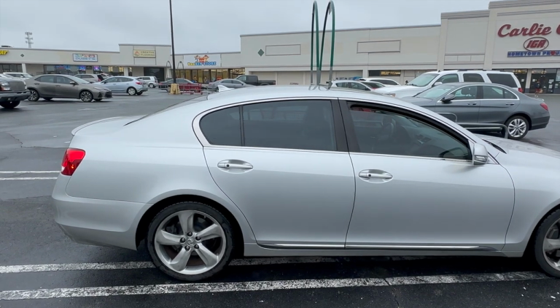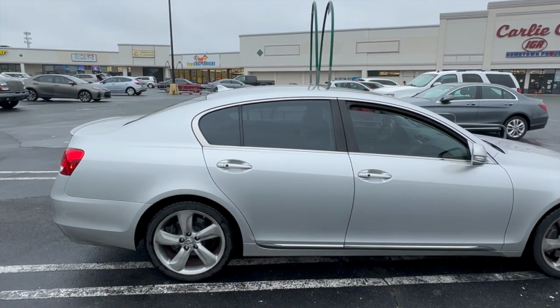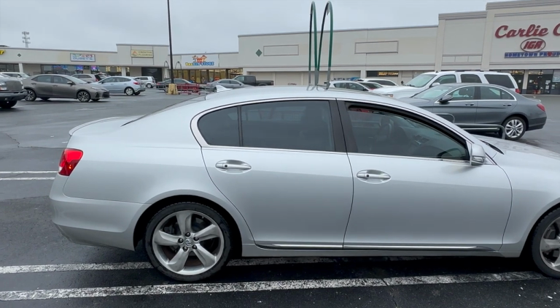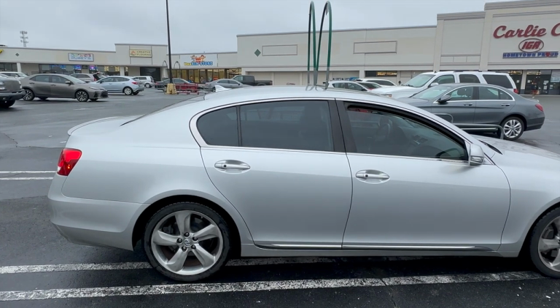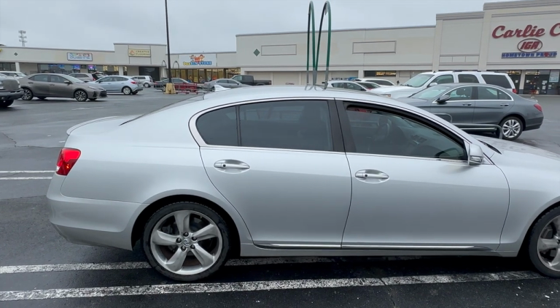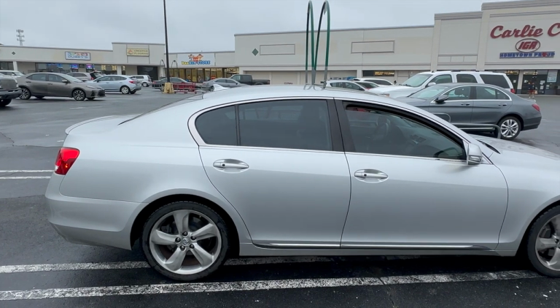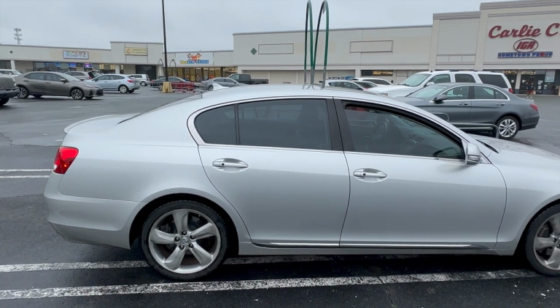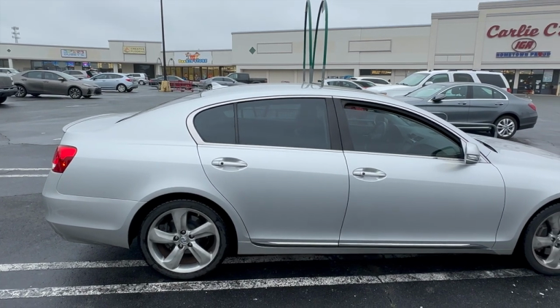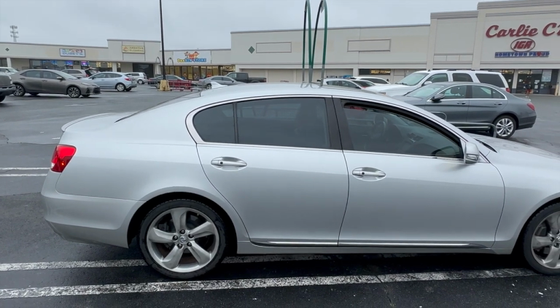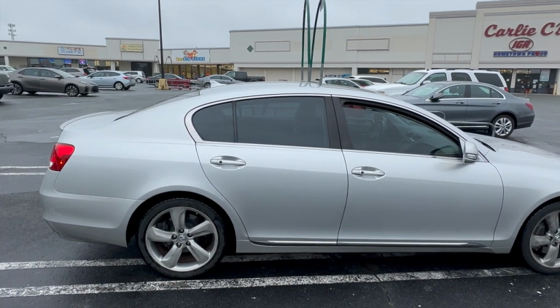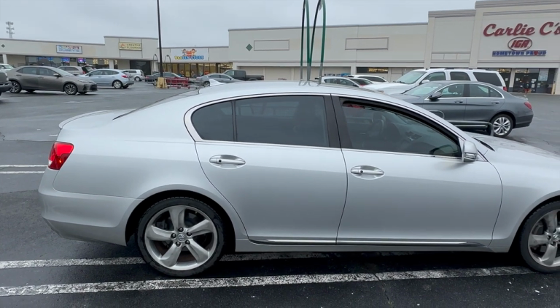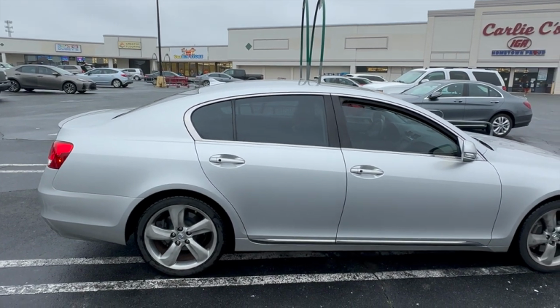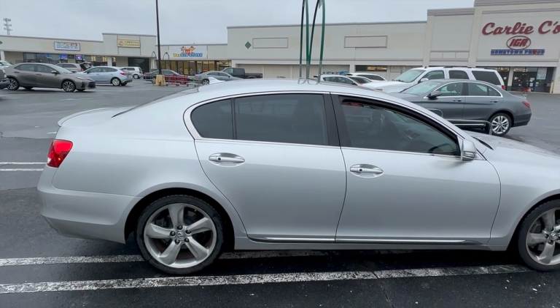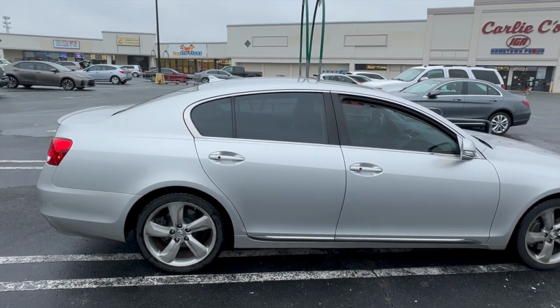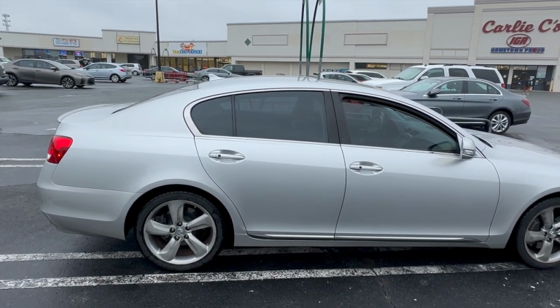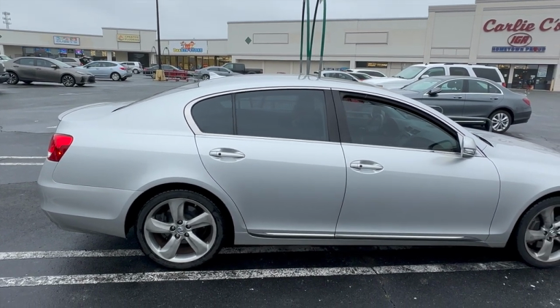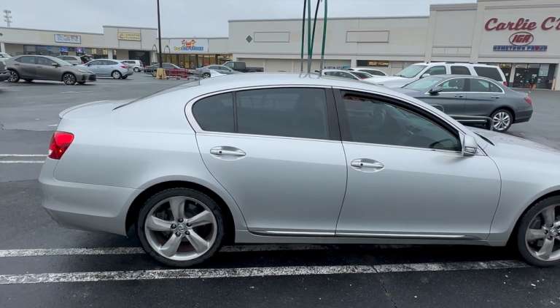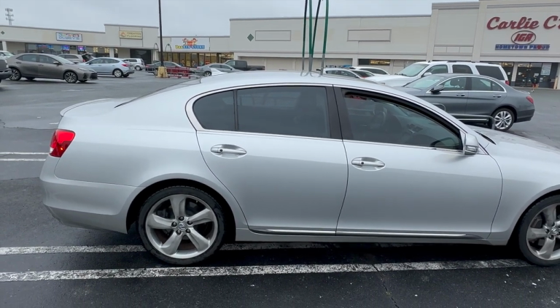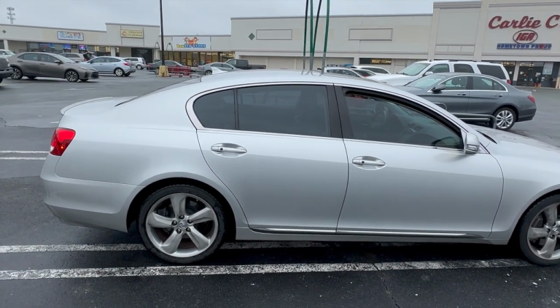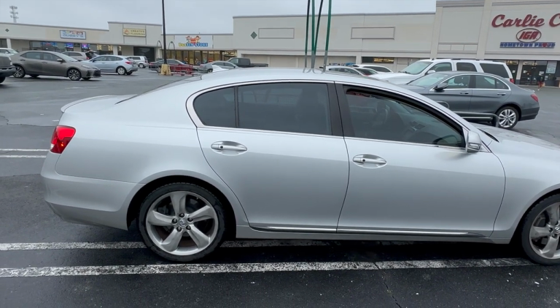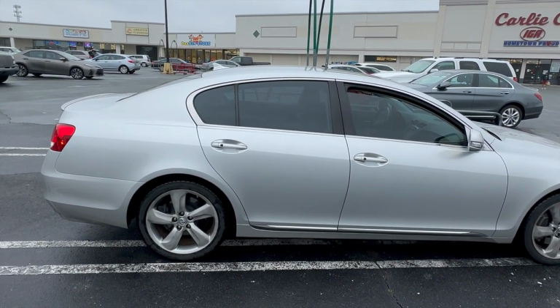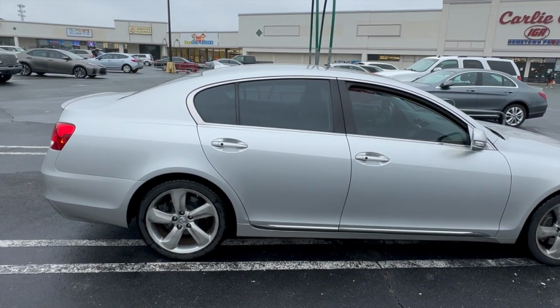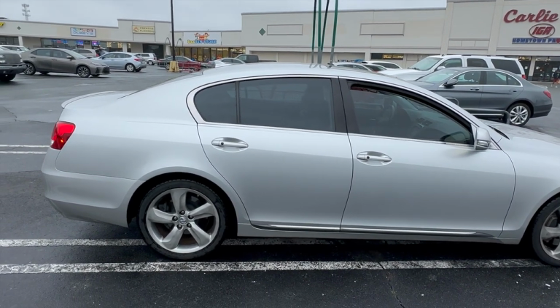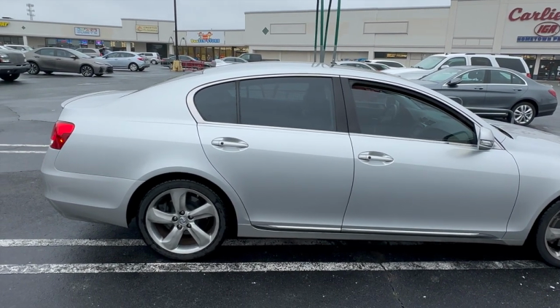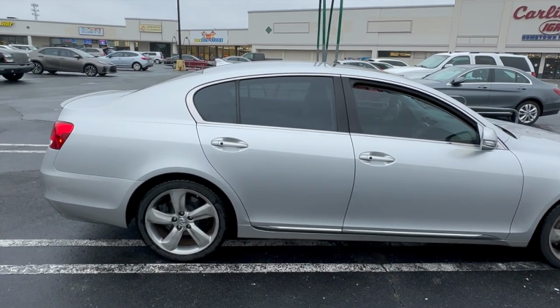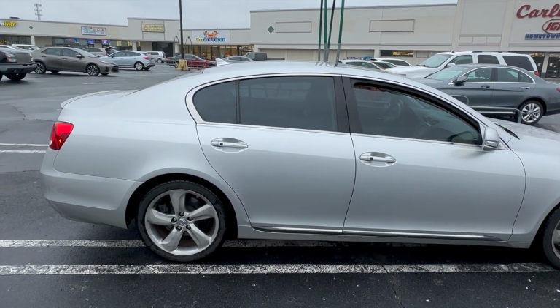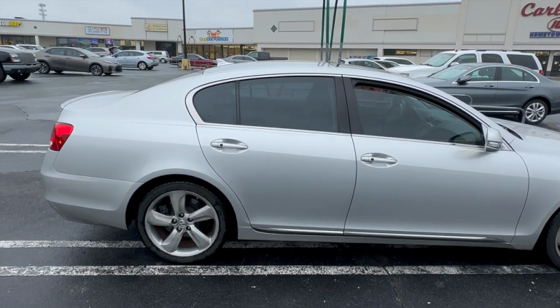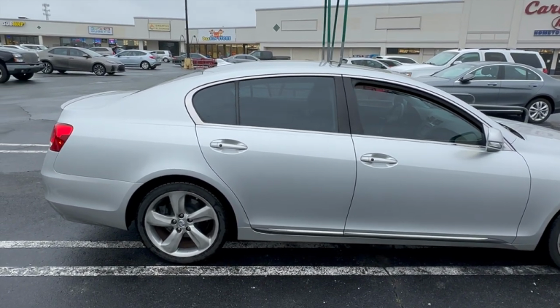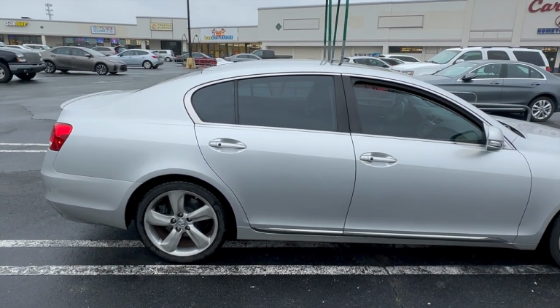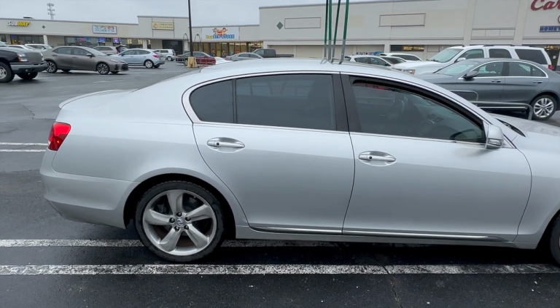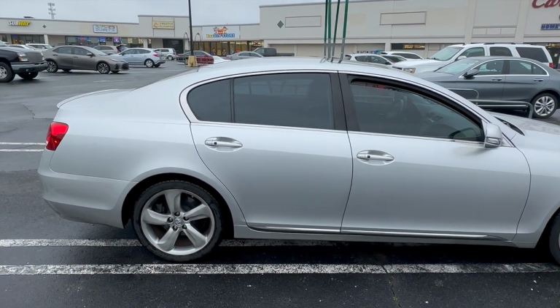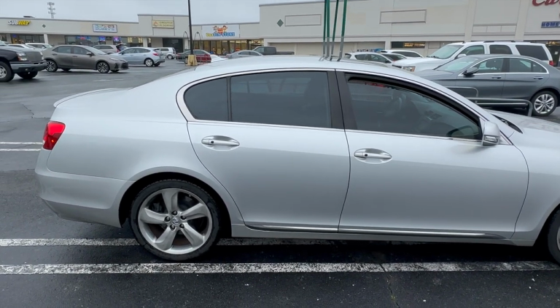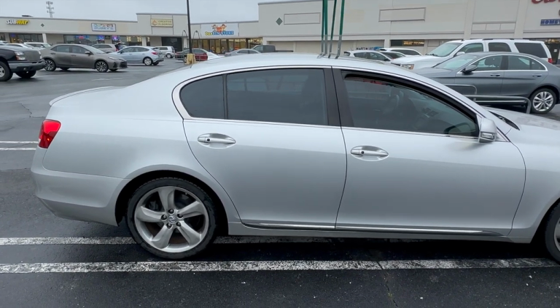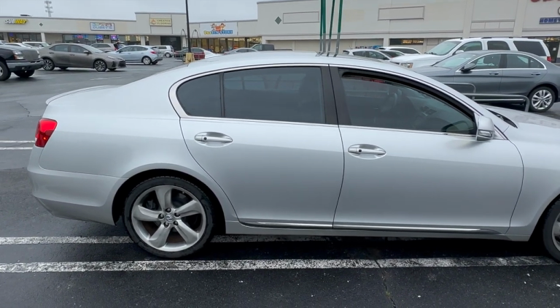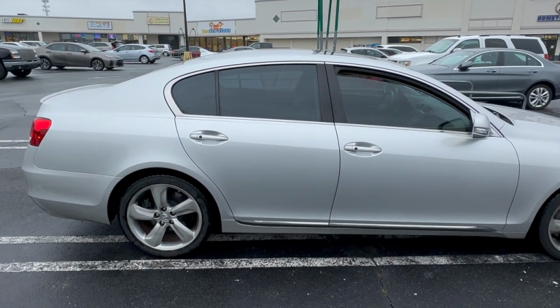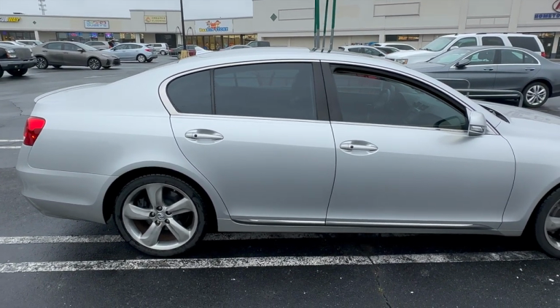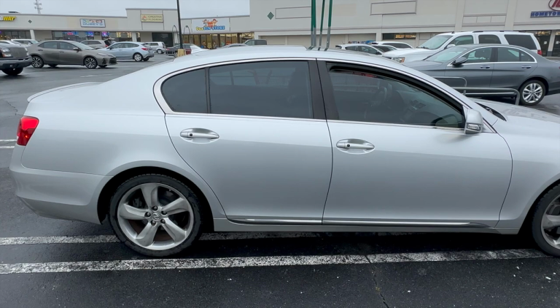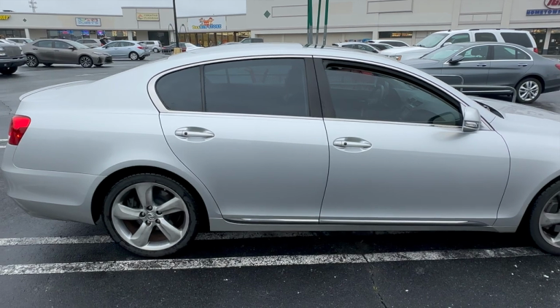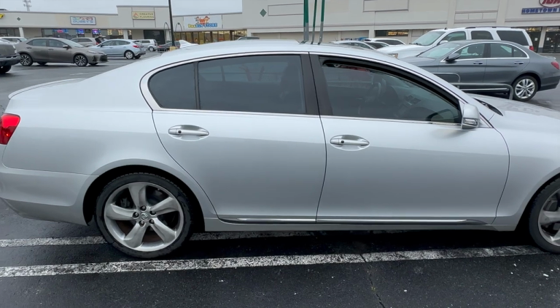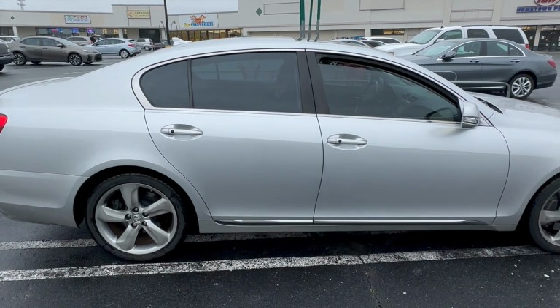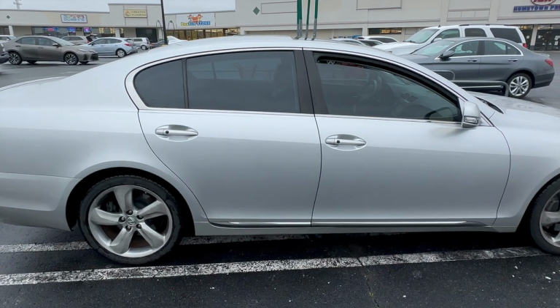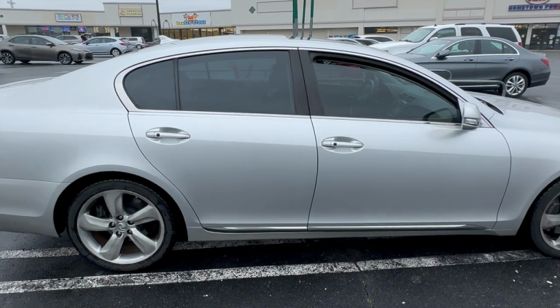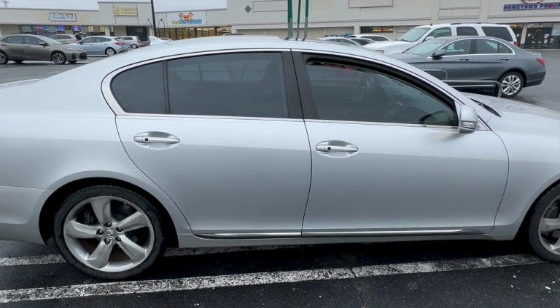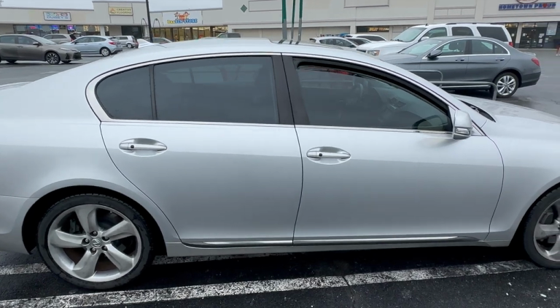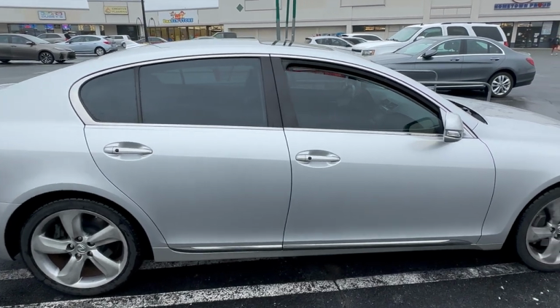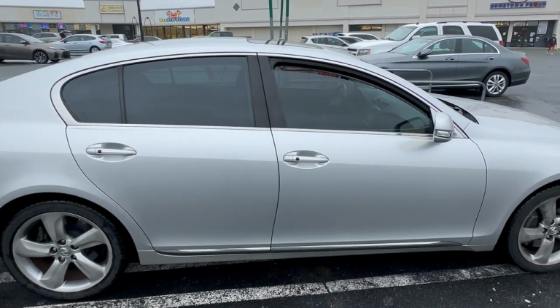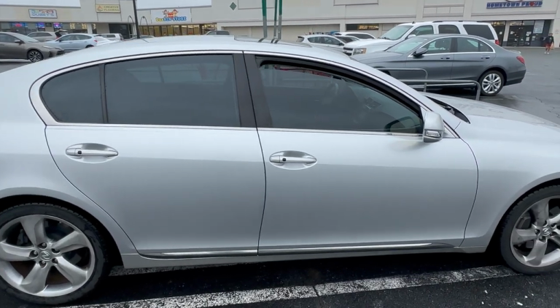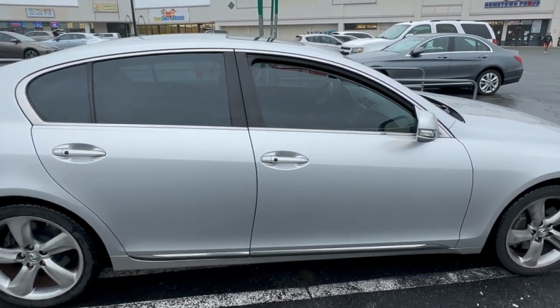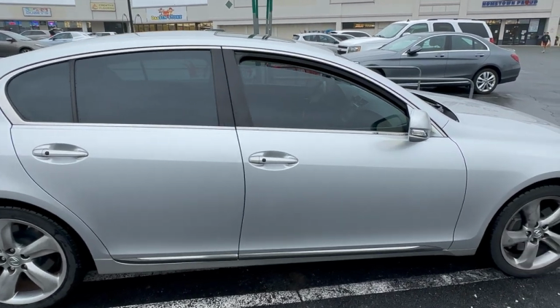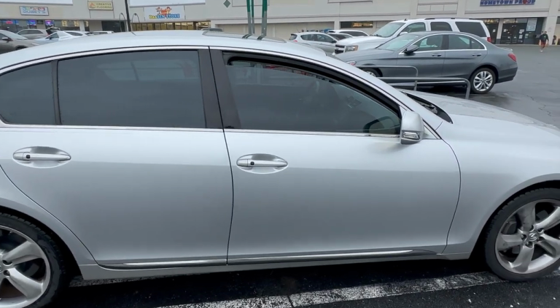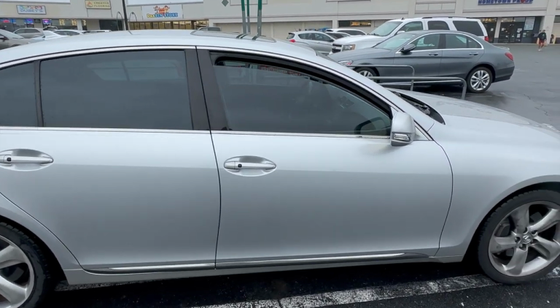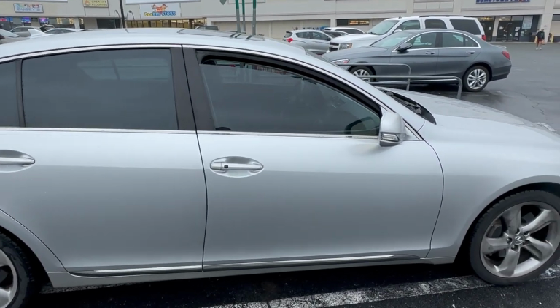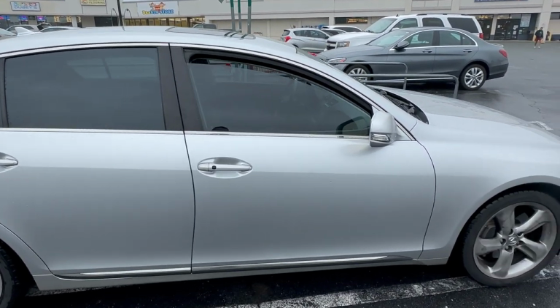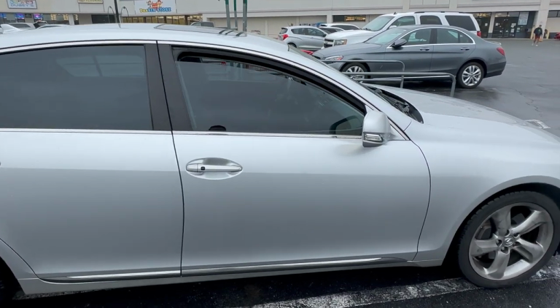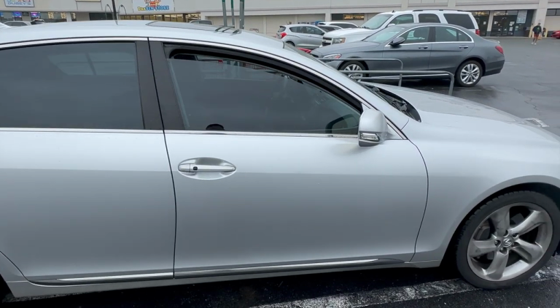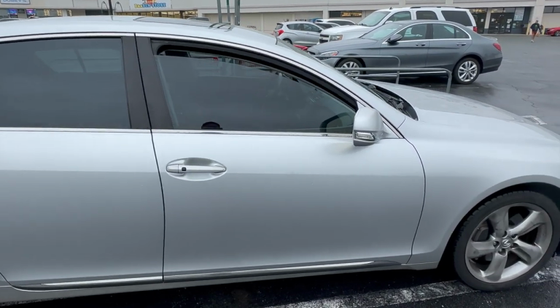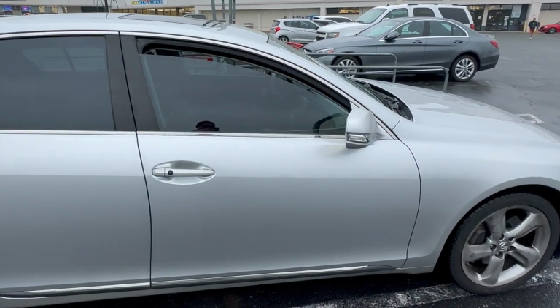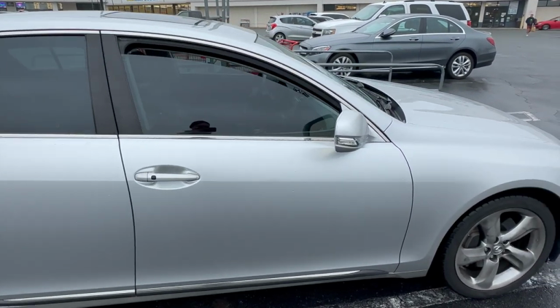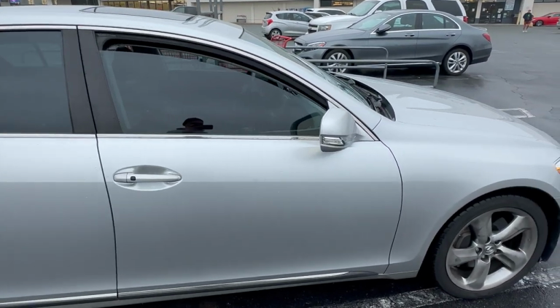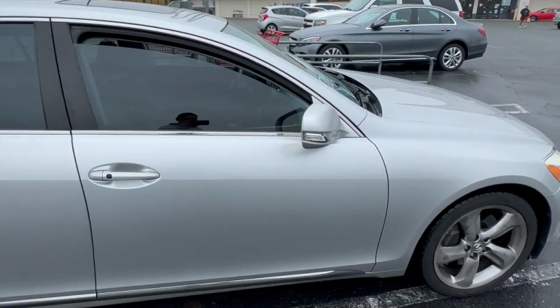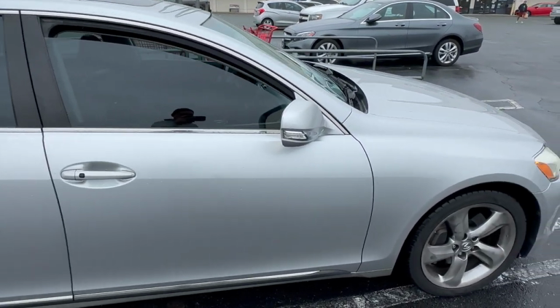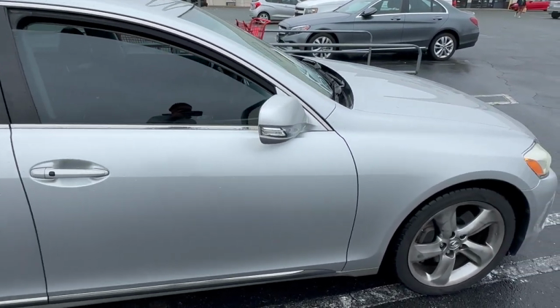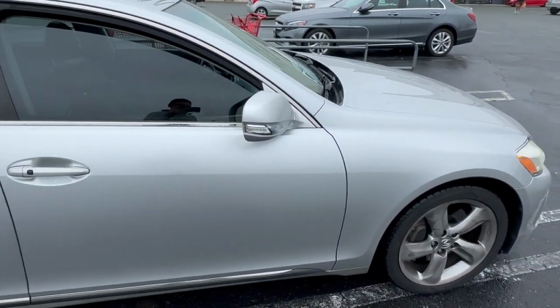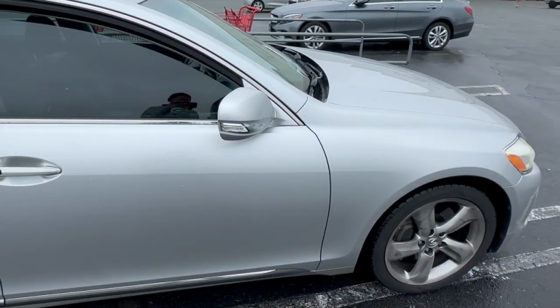Hello YouTube, here's my 2008 GS 350. I'm going to show you how to fix that brake squeal.